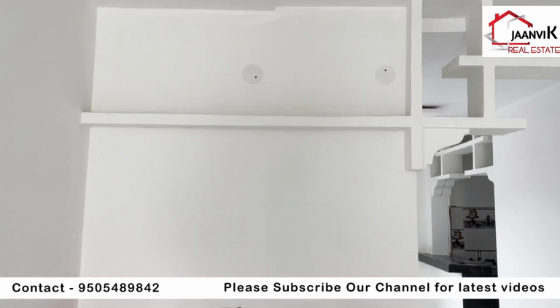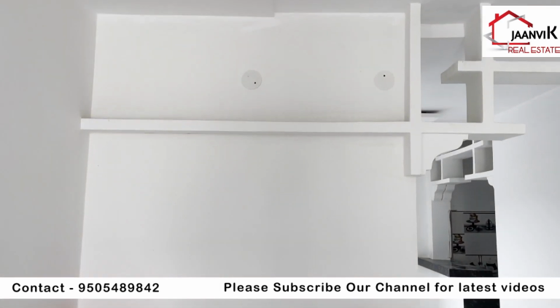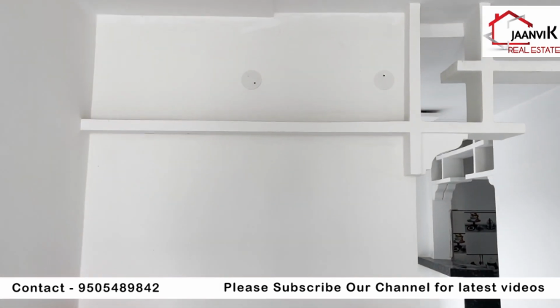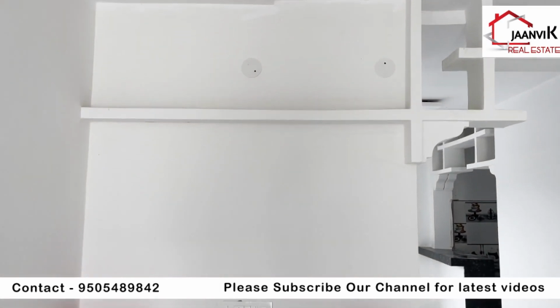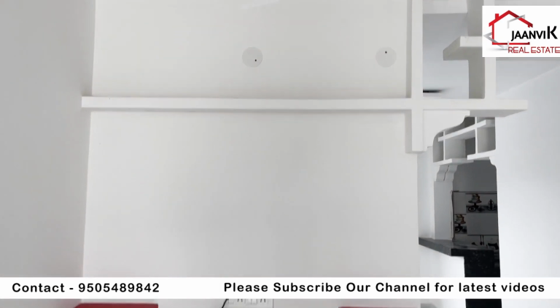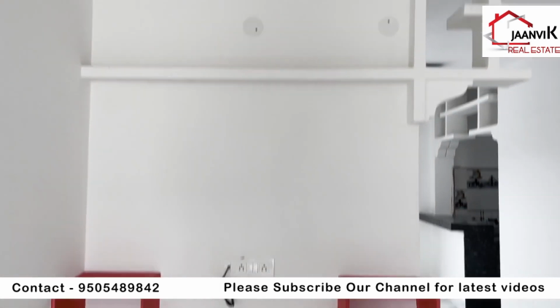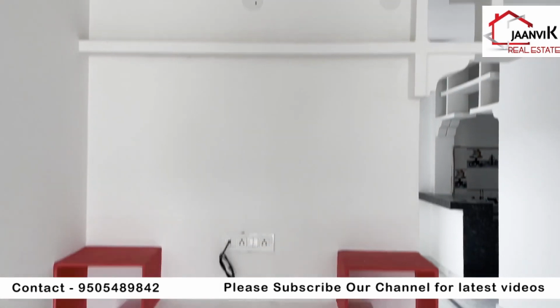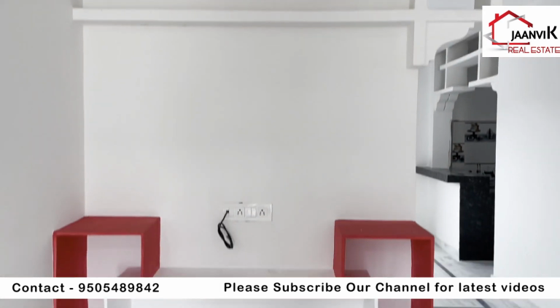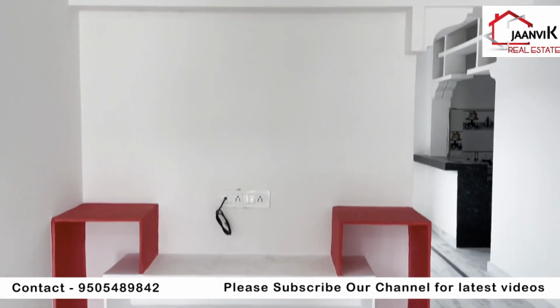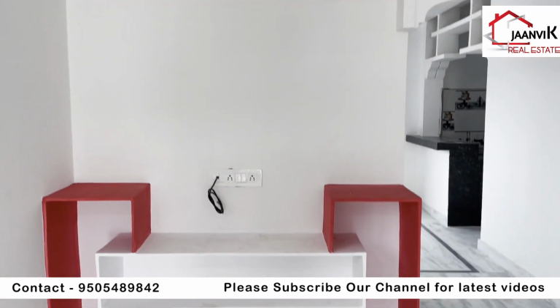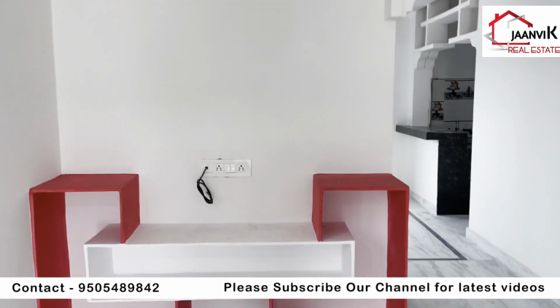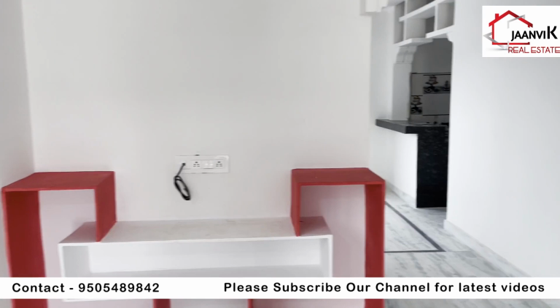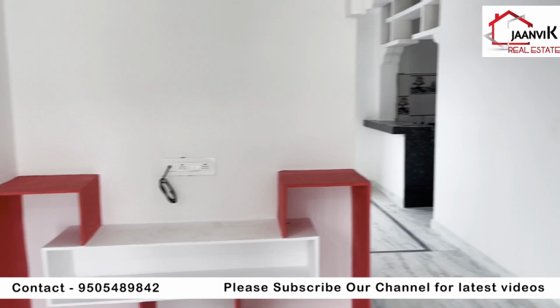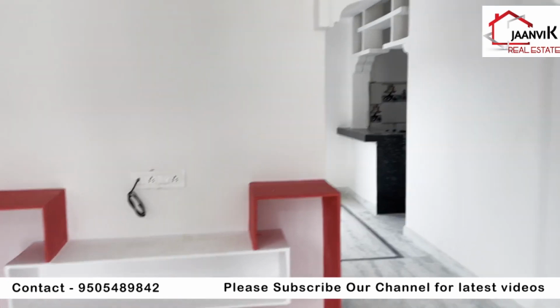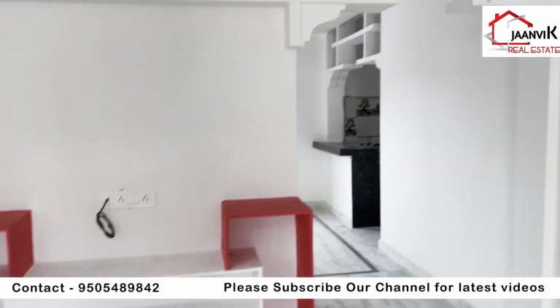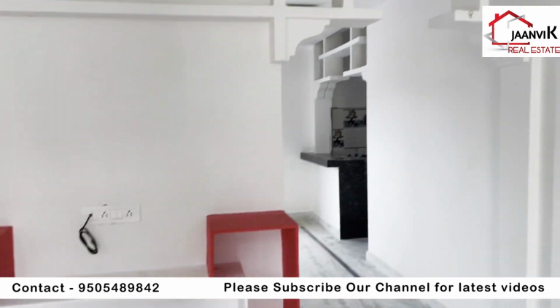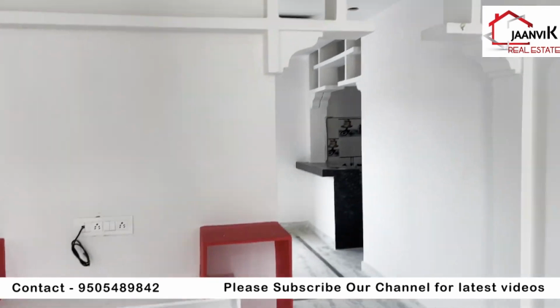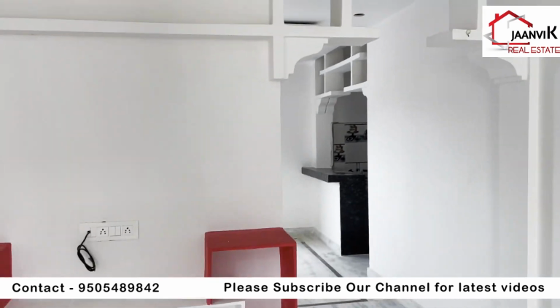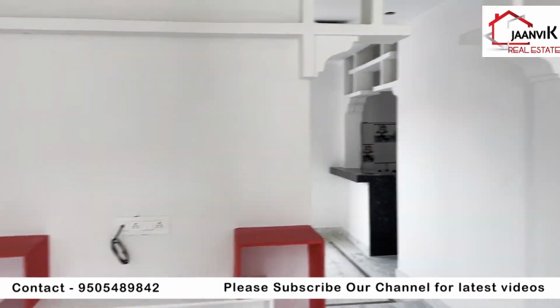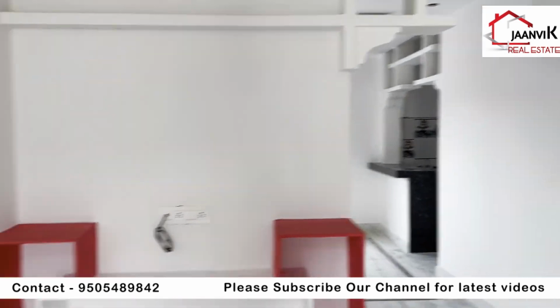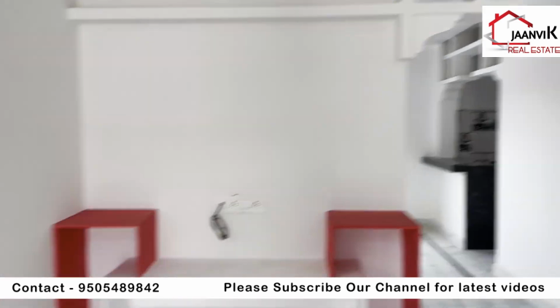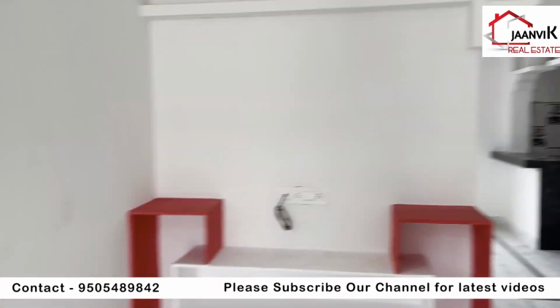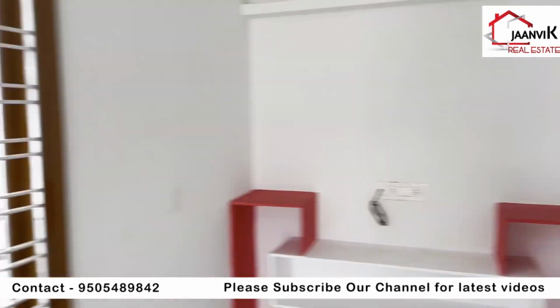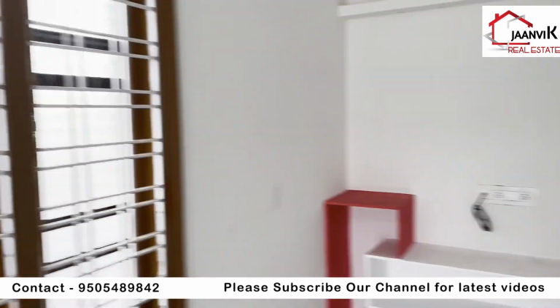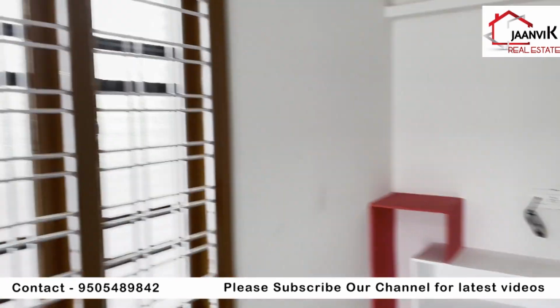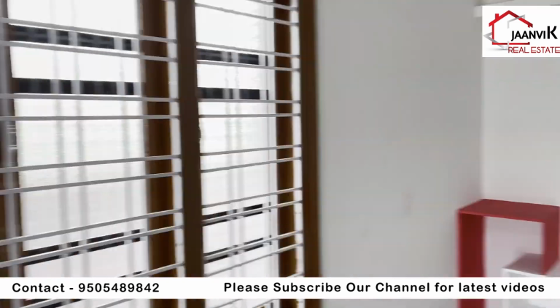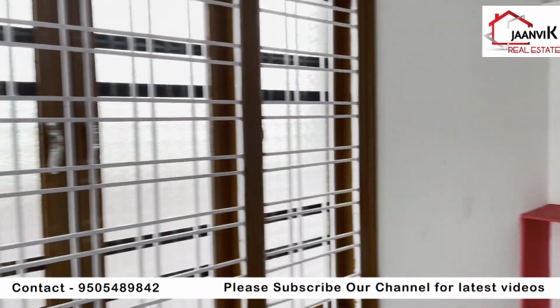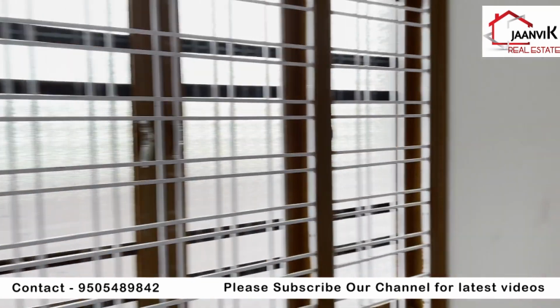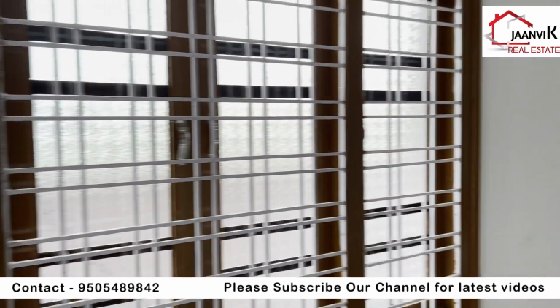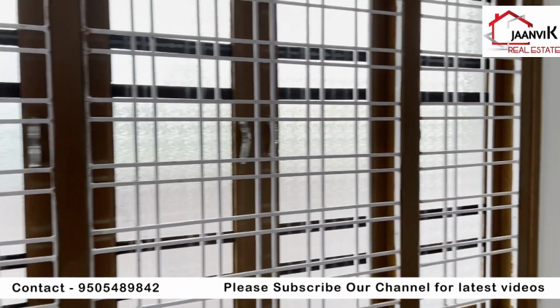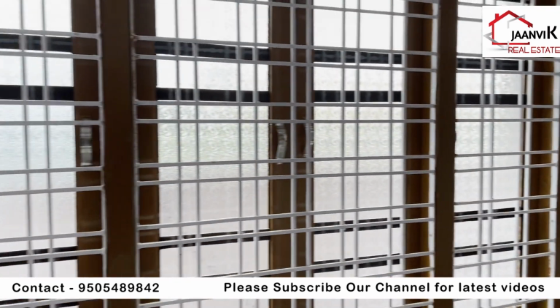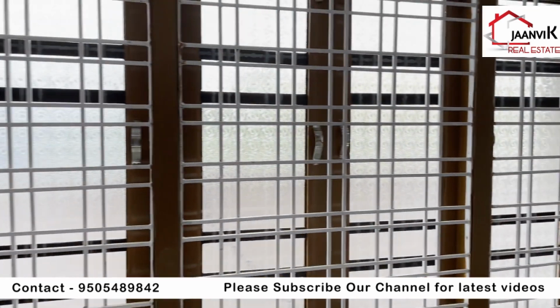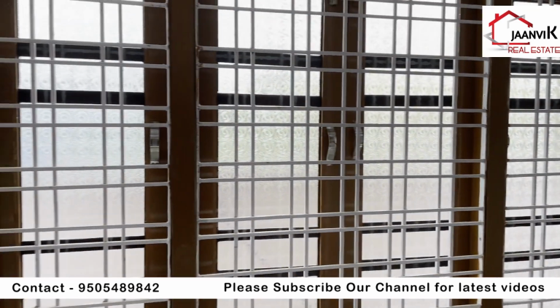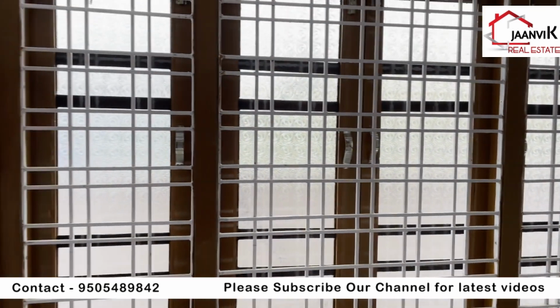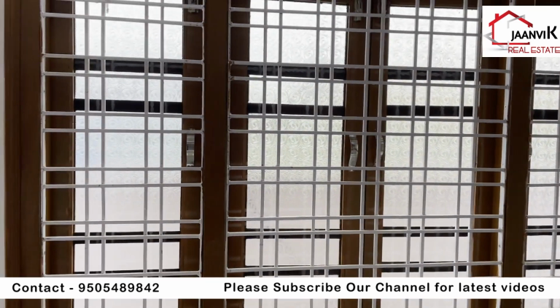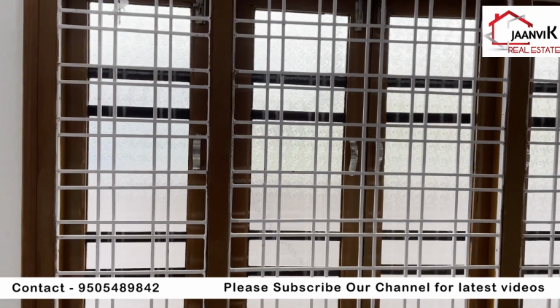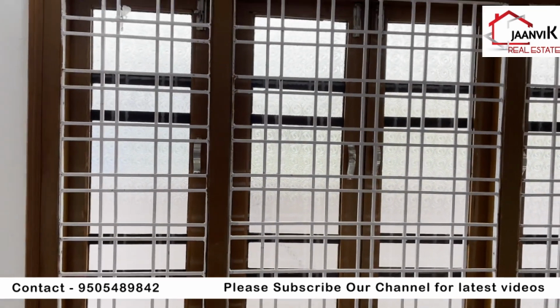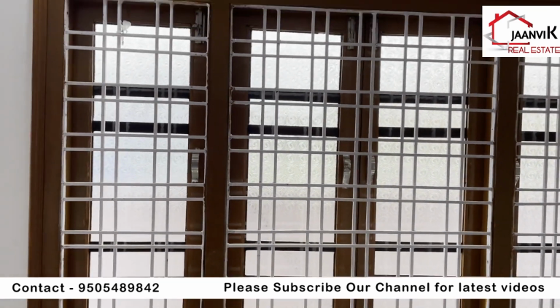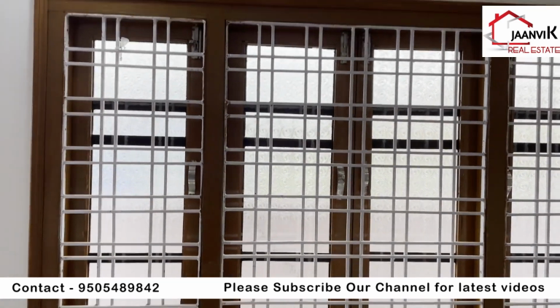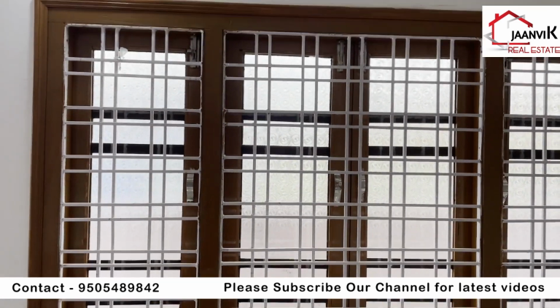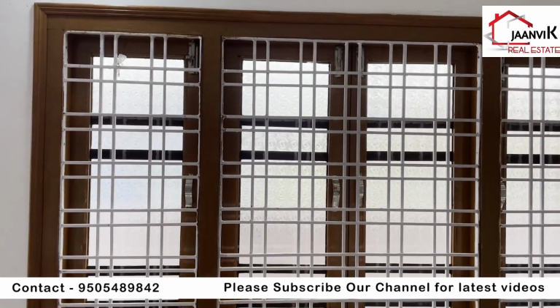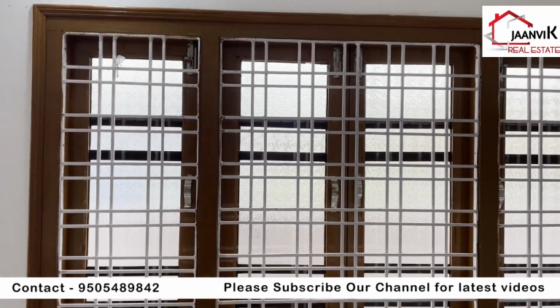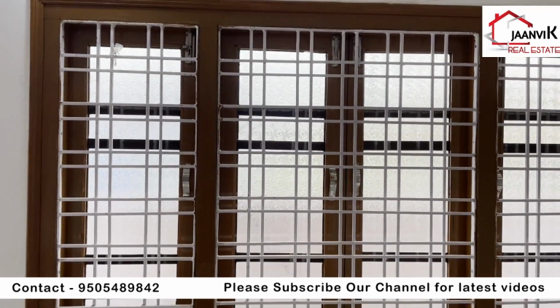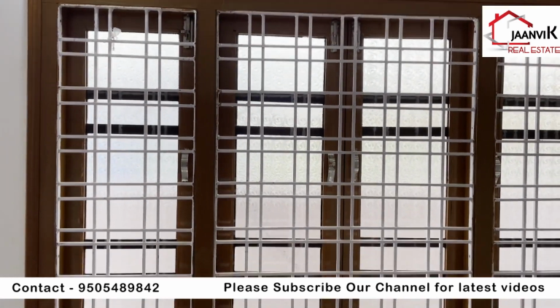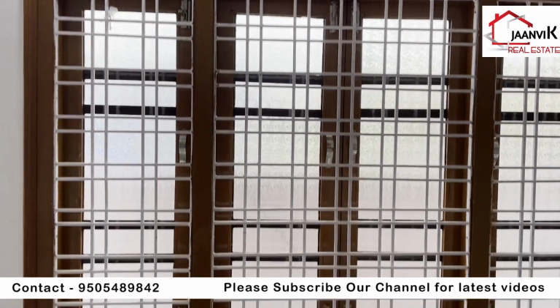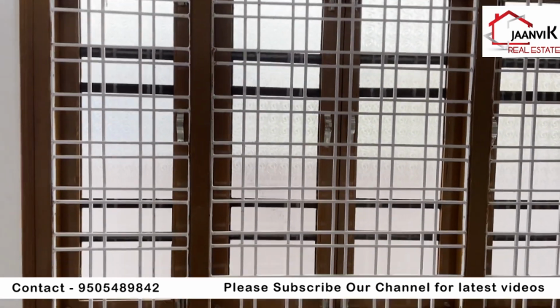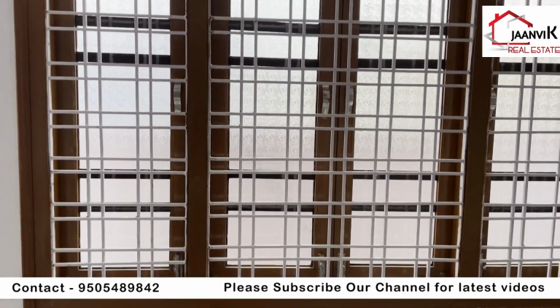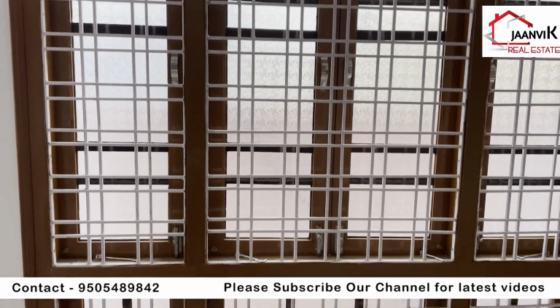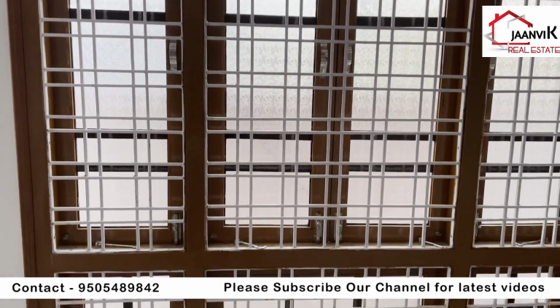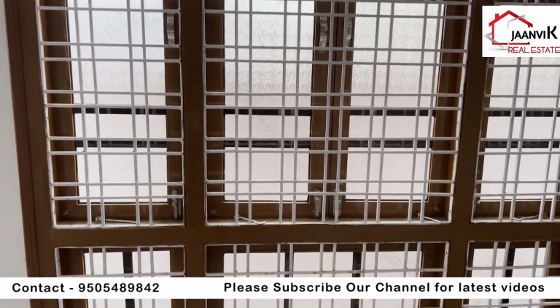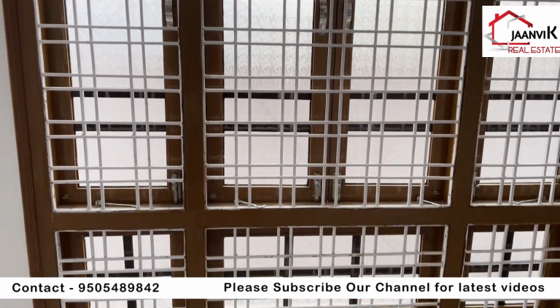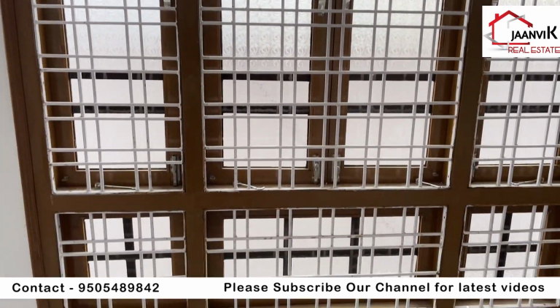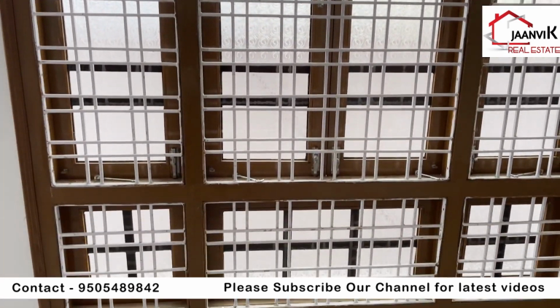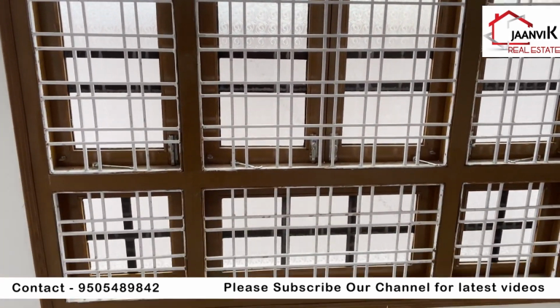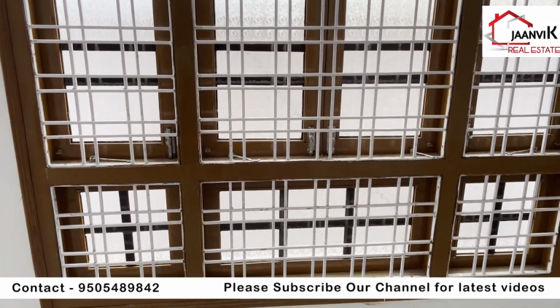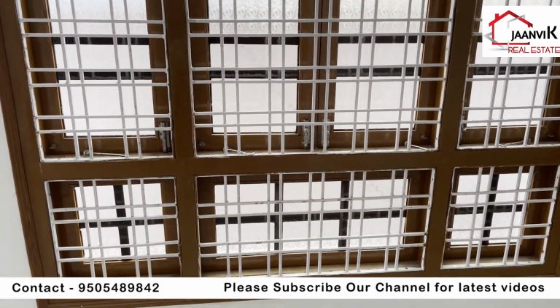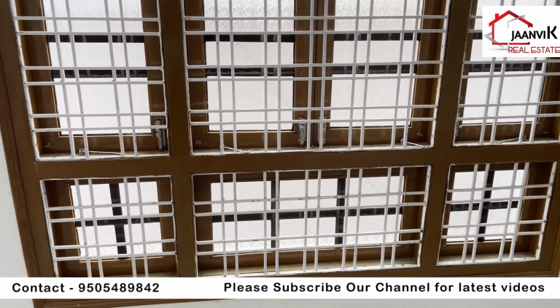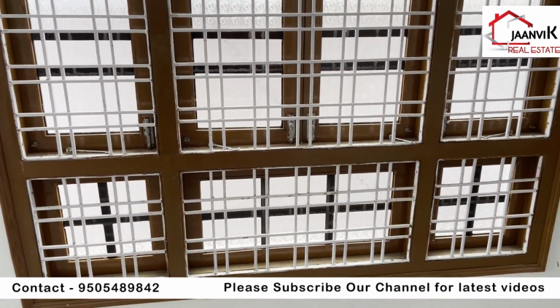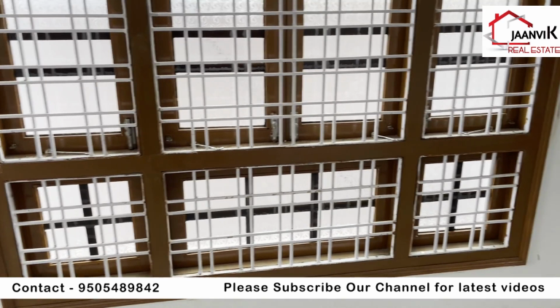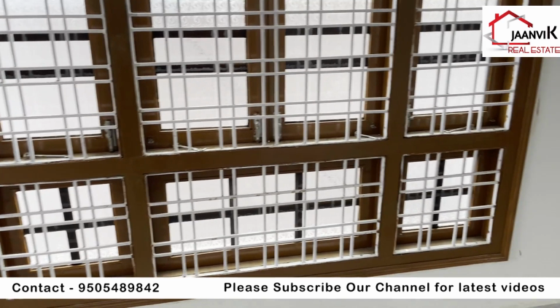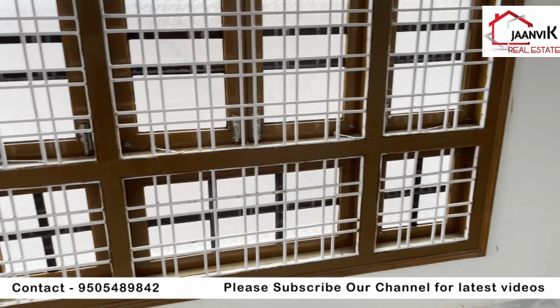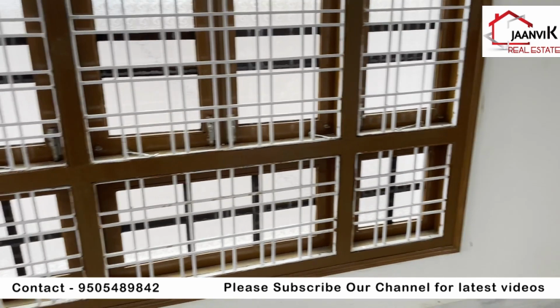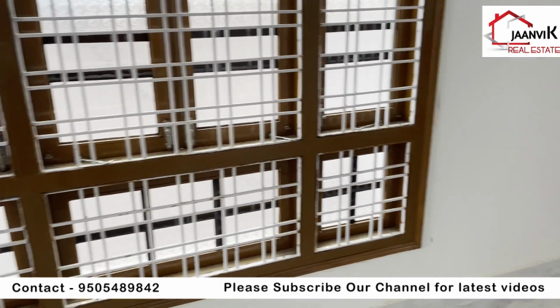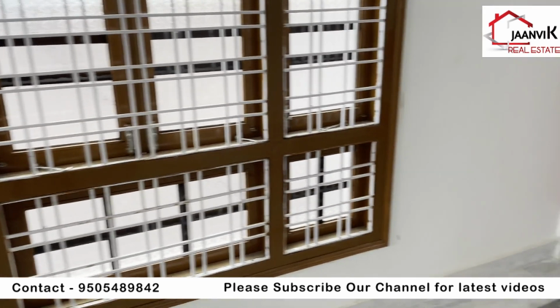This is the TV area. This is the ventilation. This is the window.